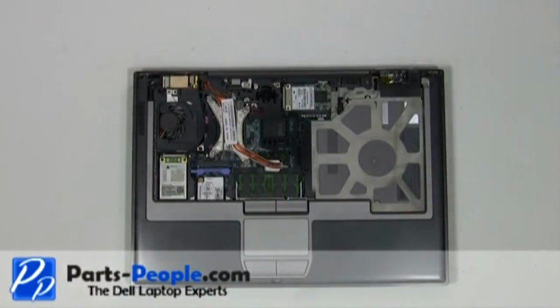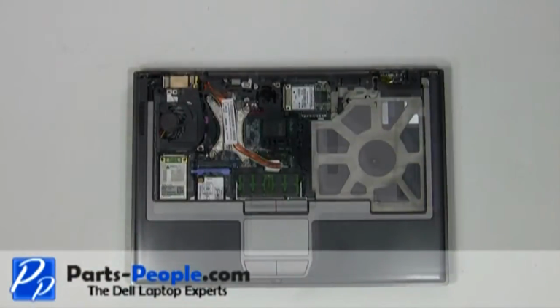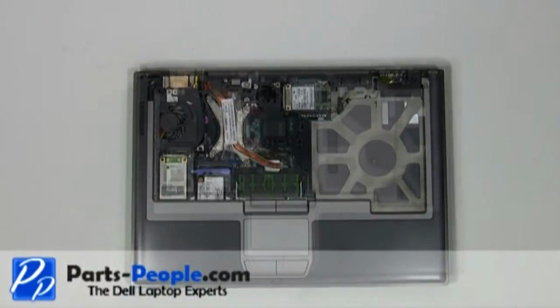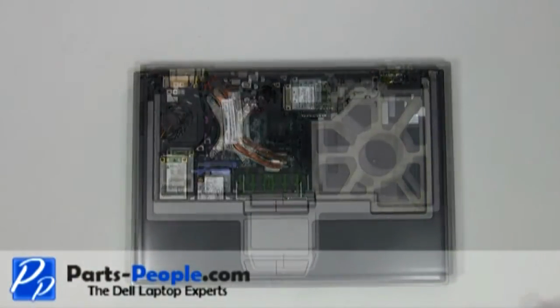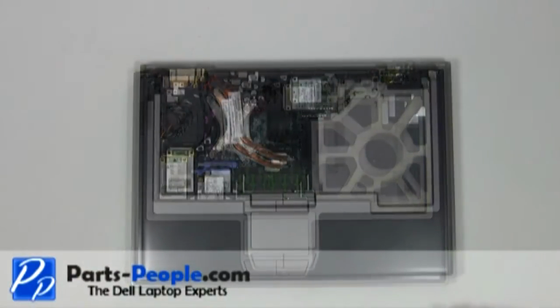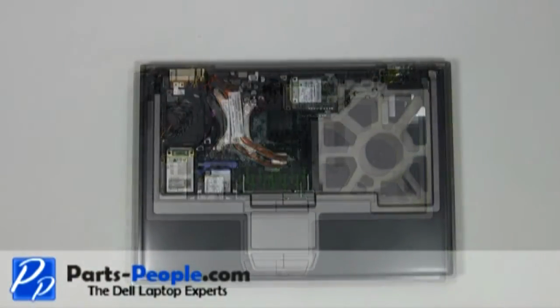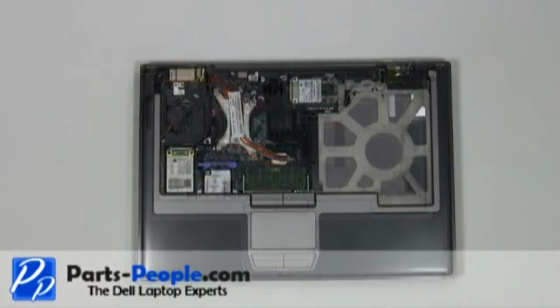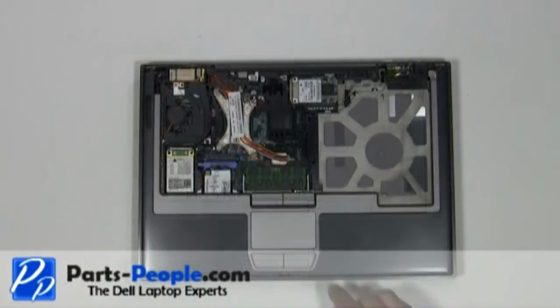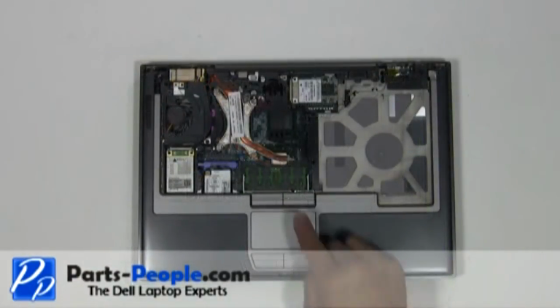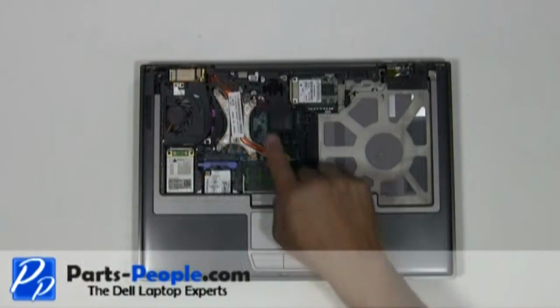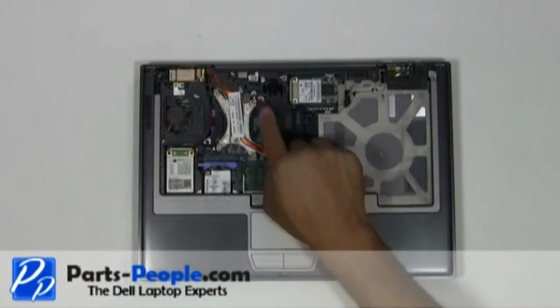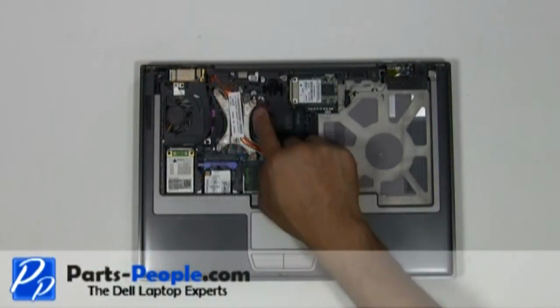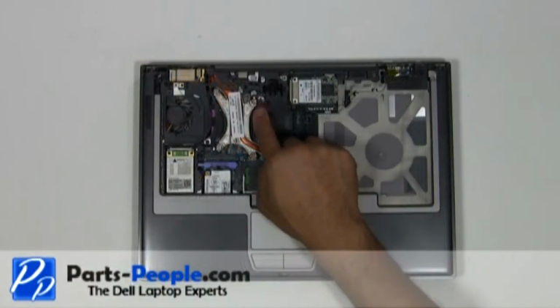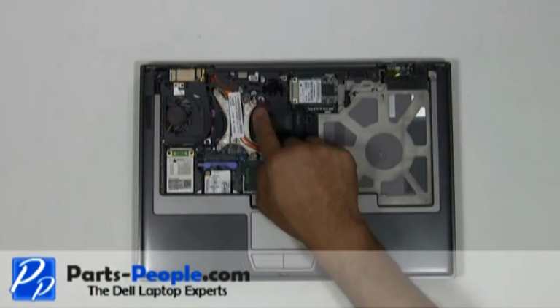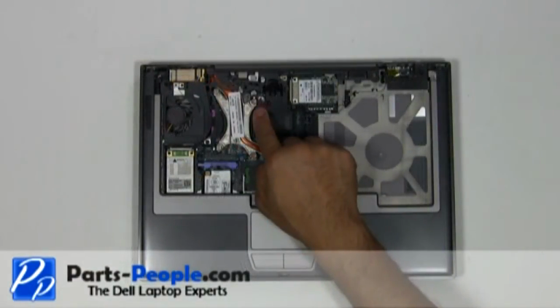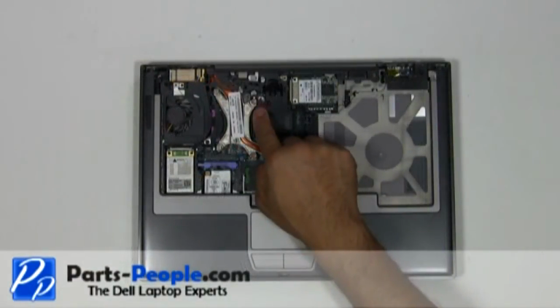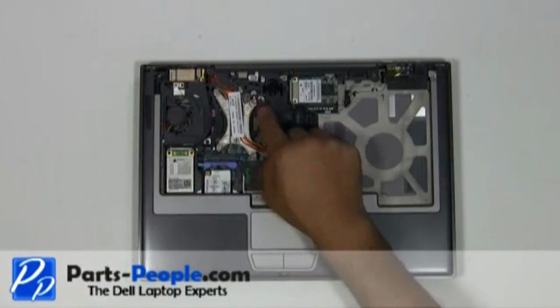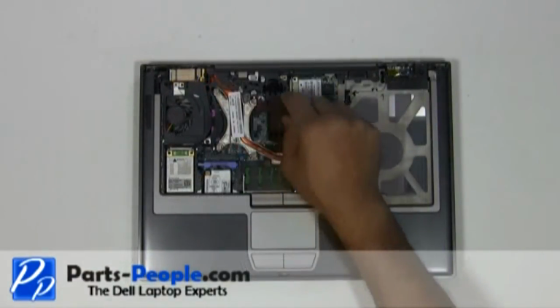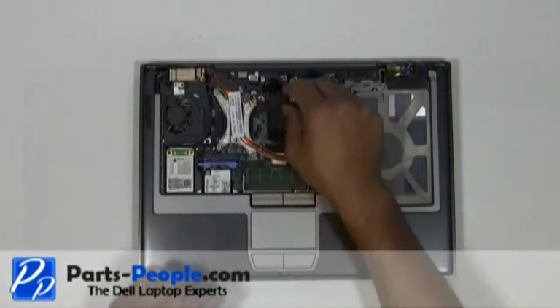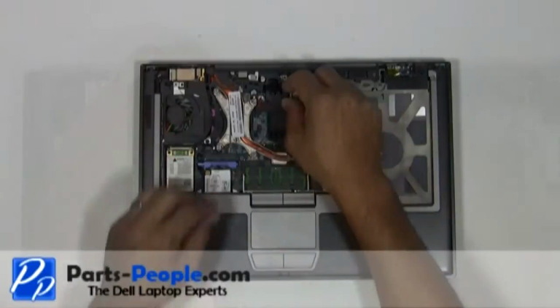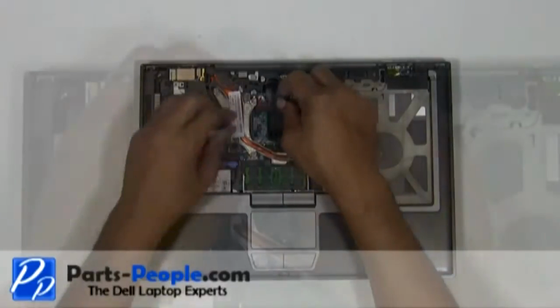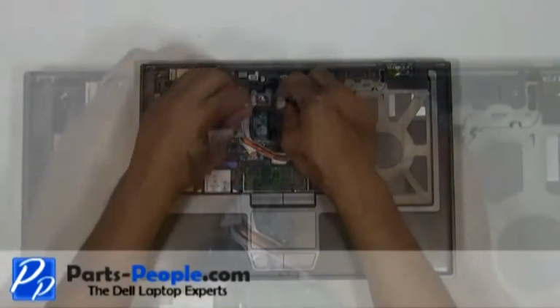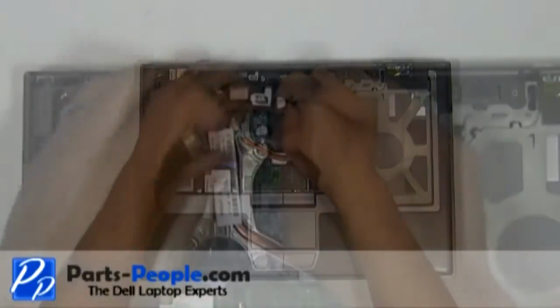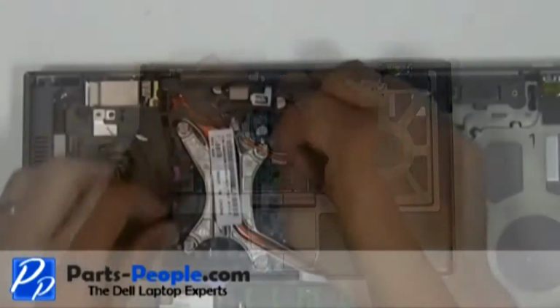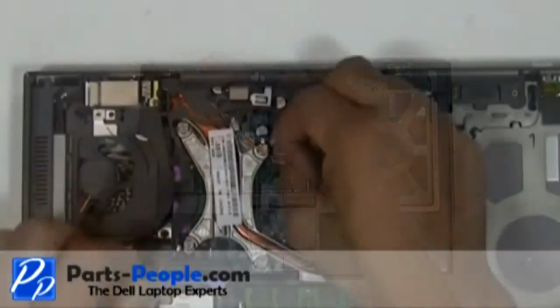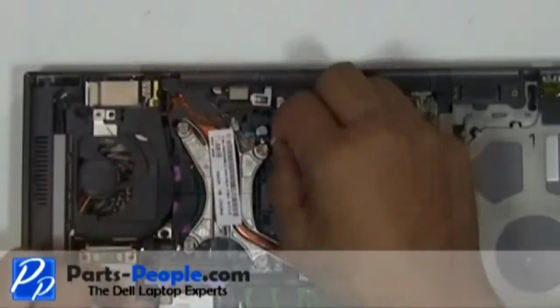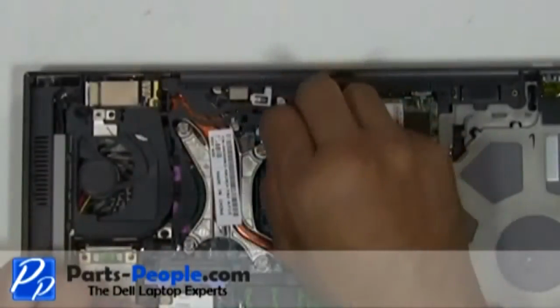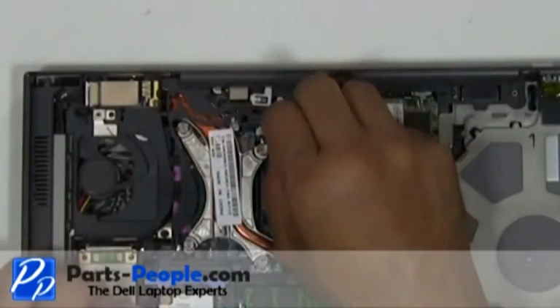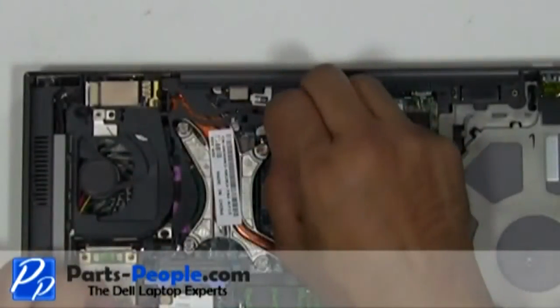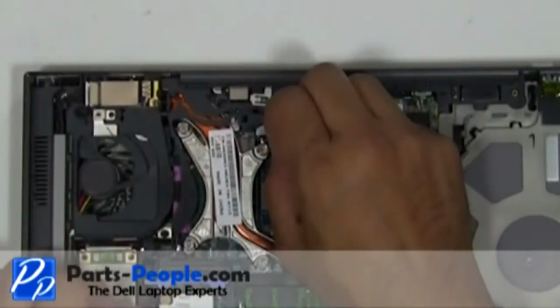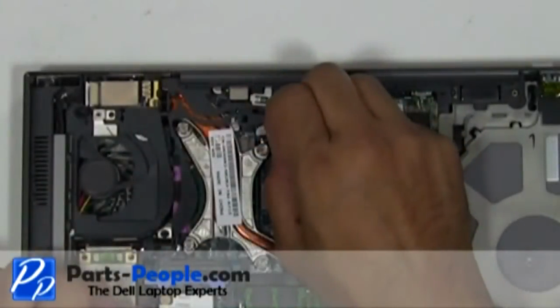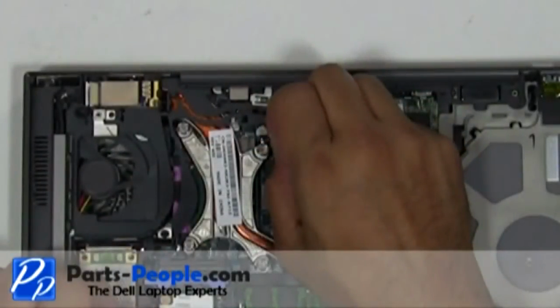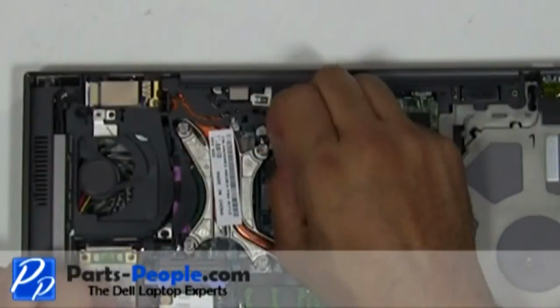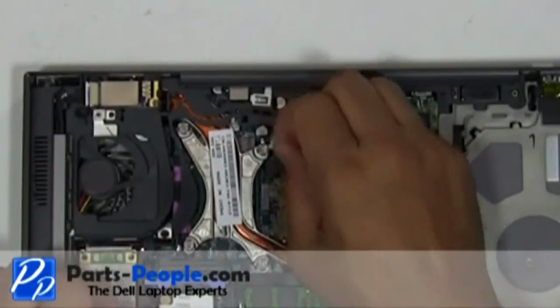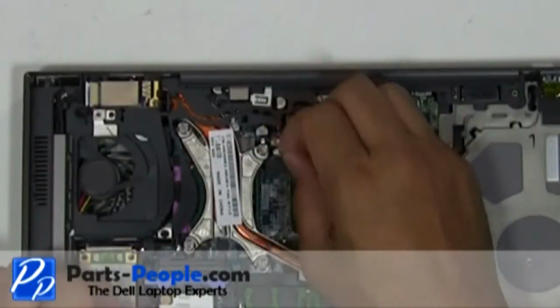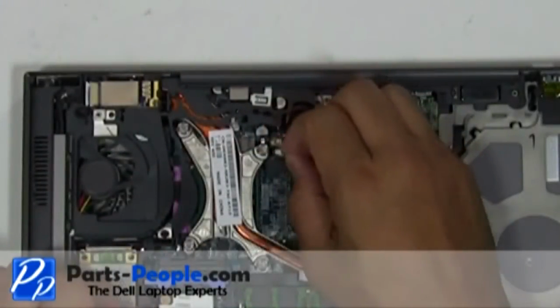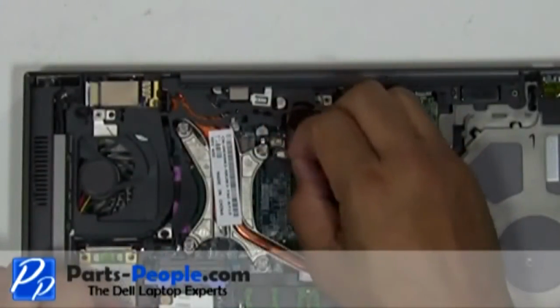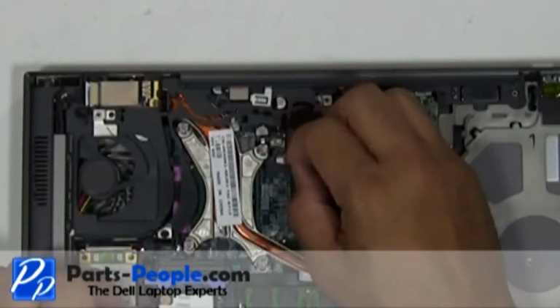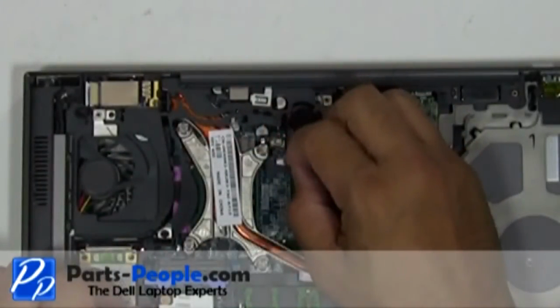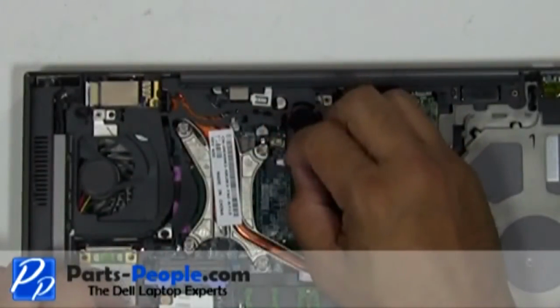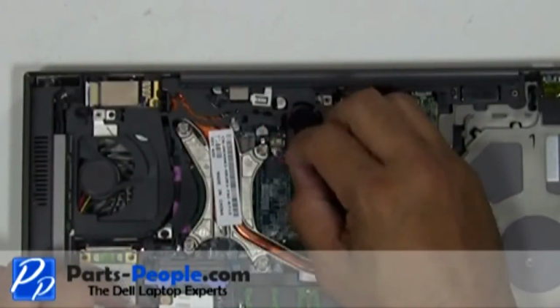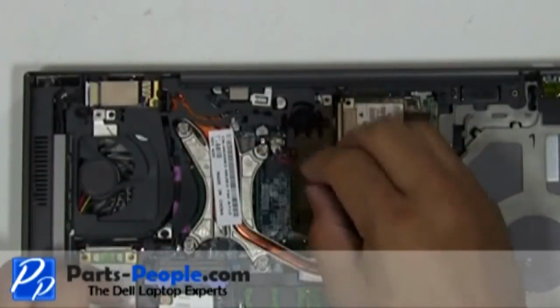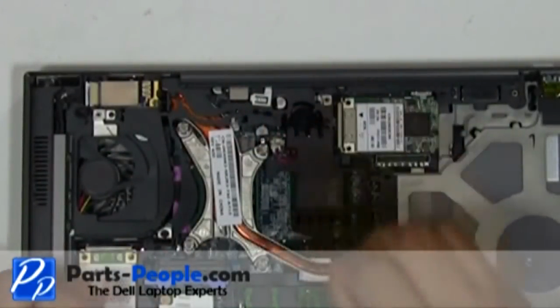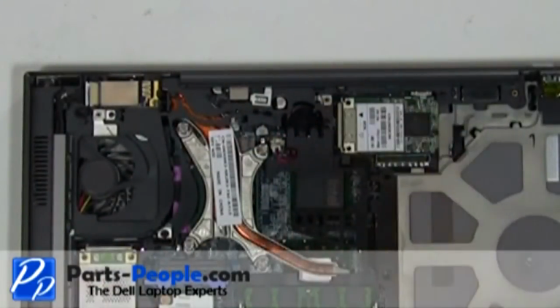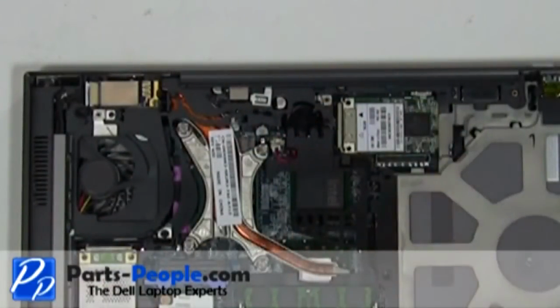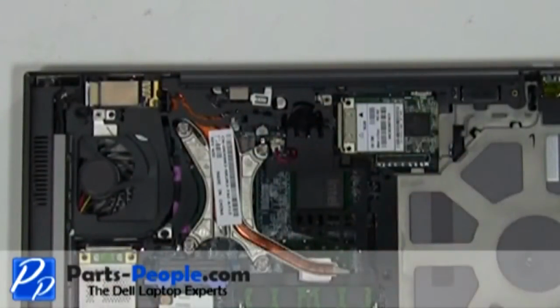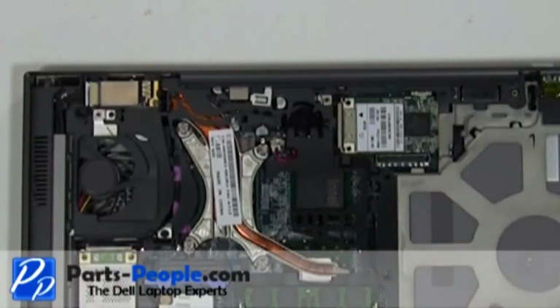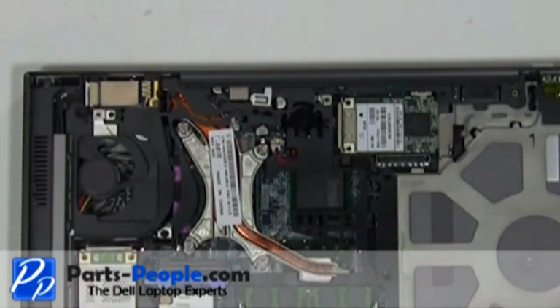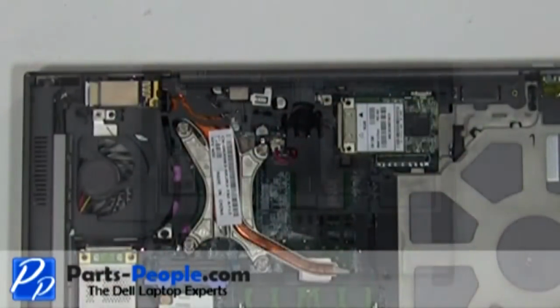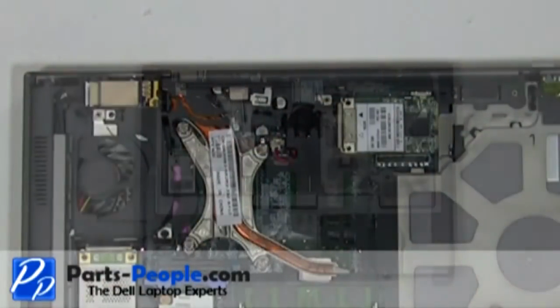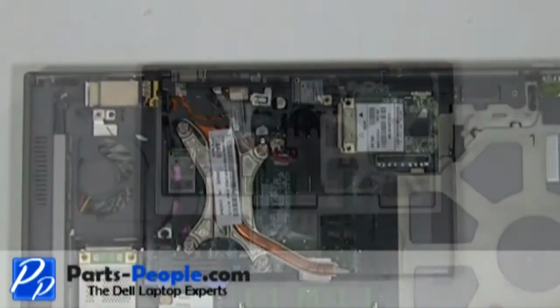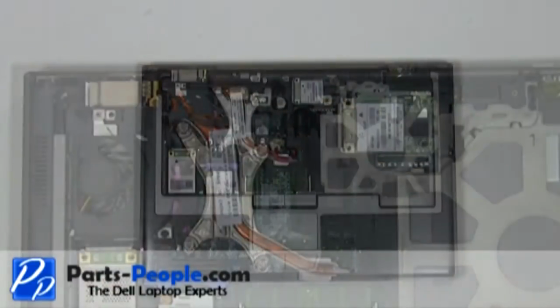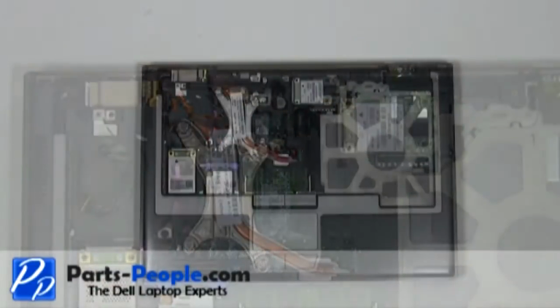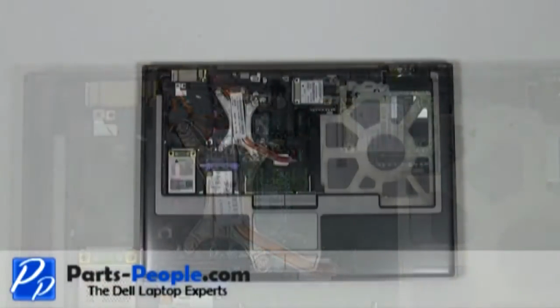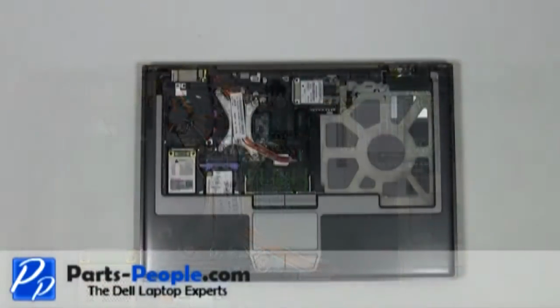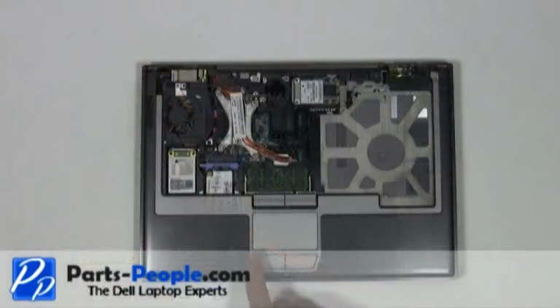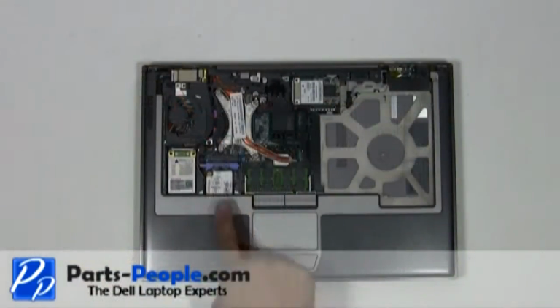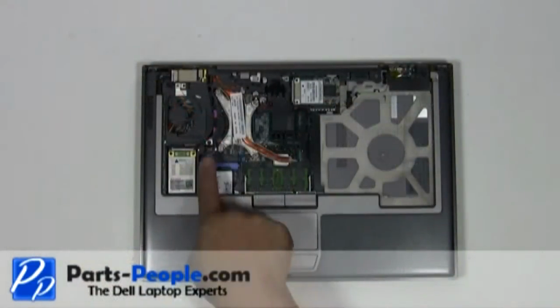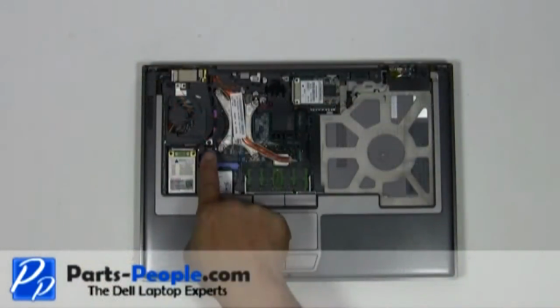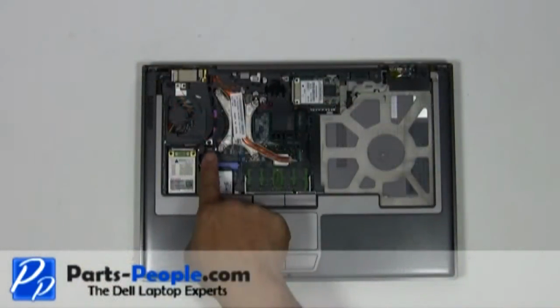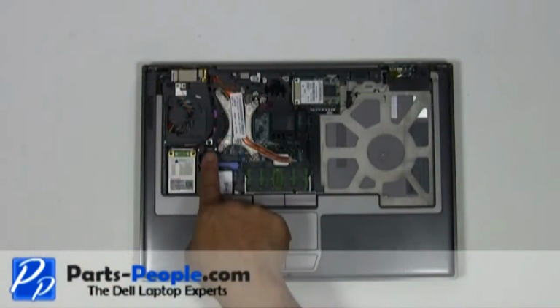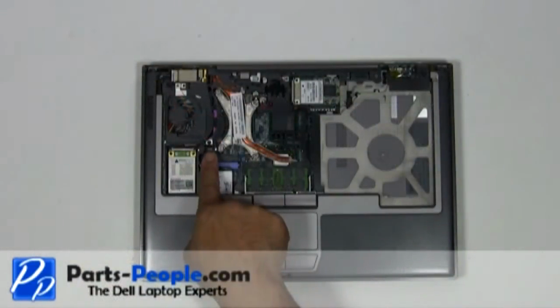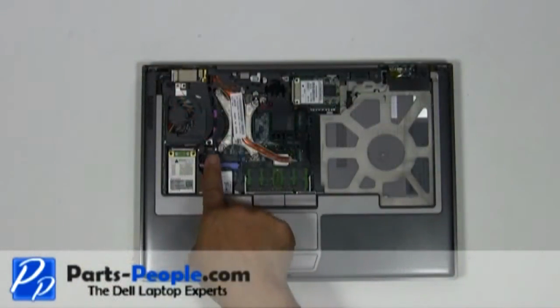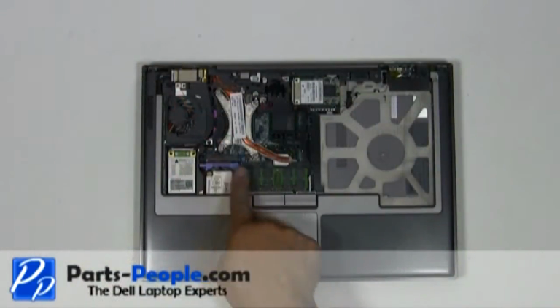Unplug the CMOS battery. Remove the three palm rest screws.